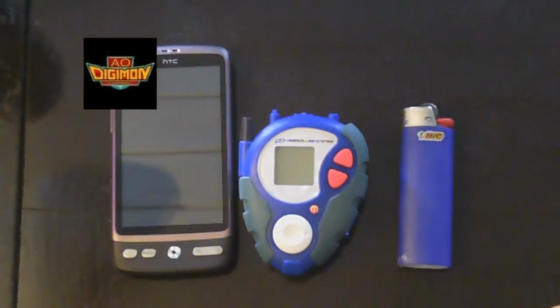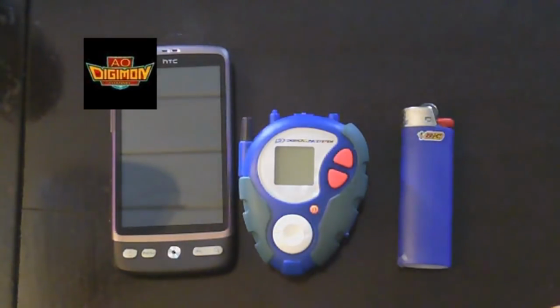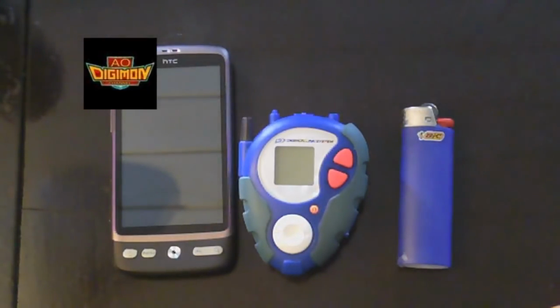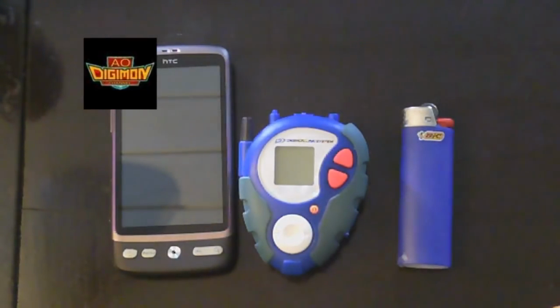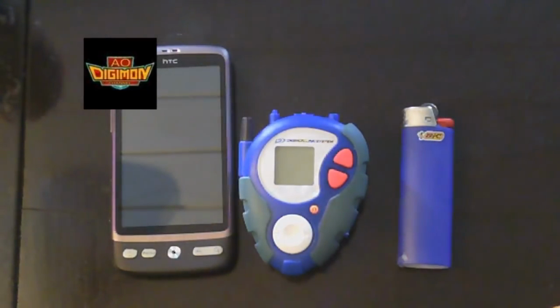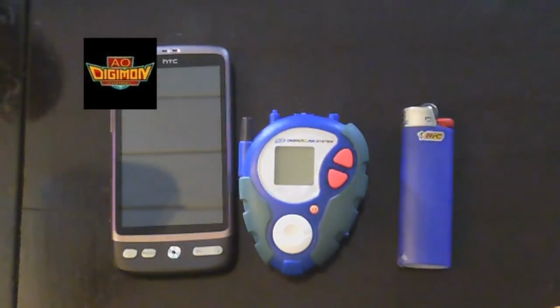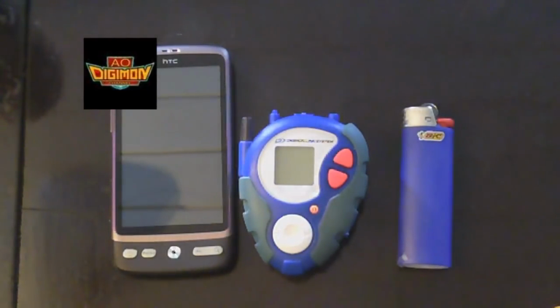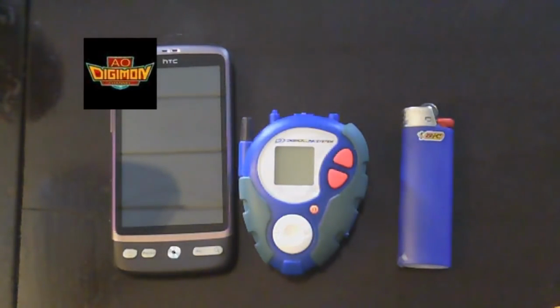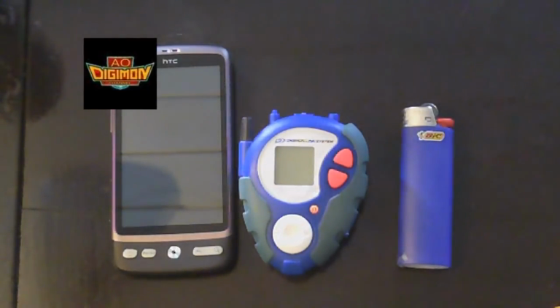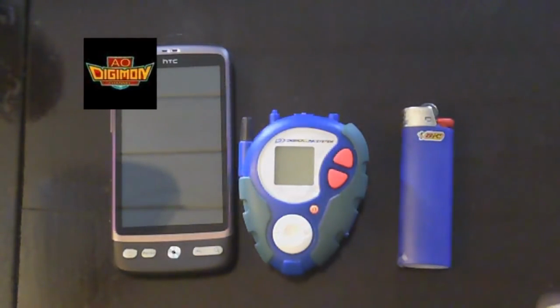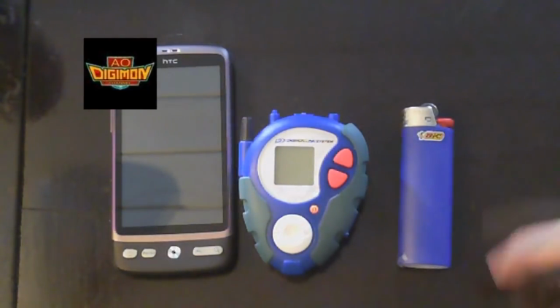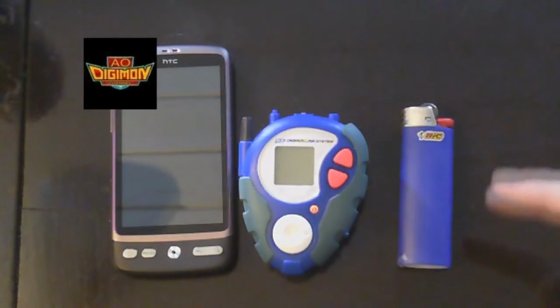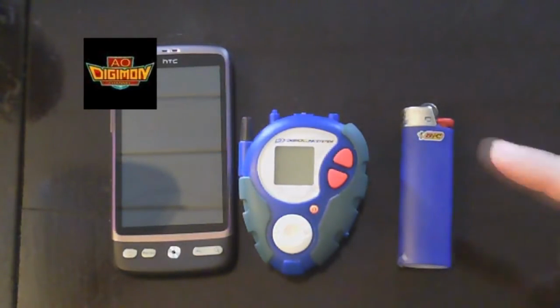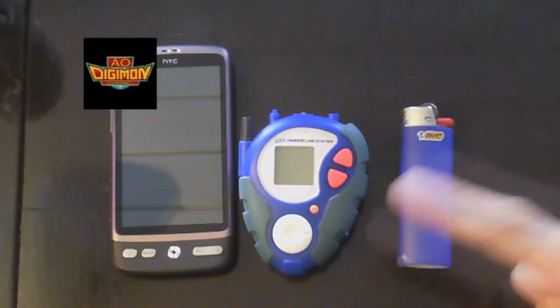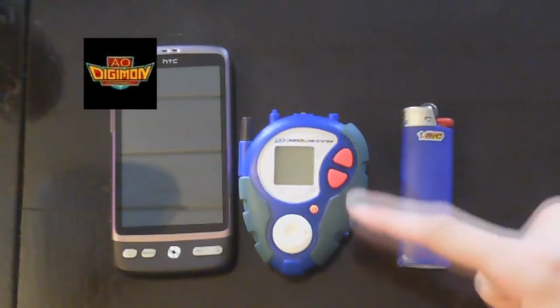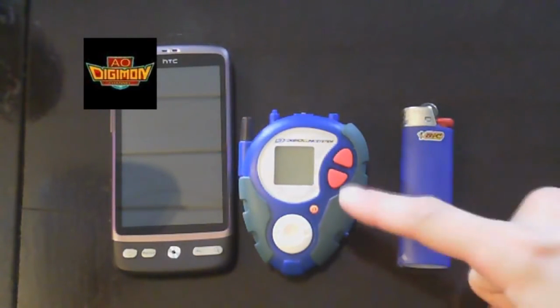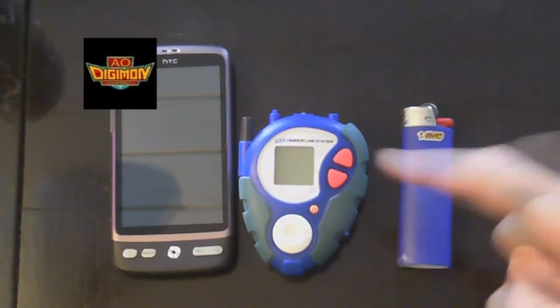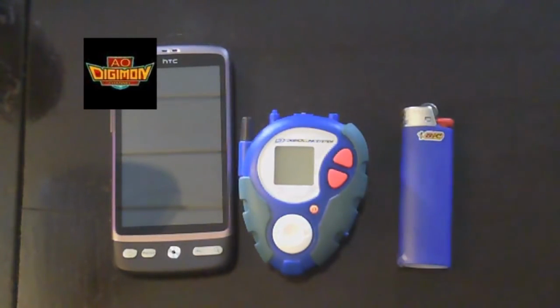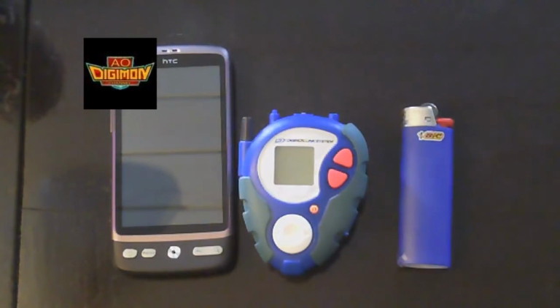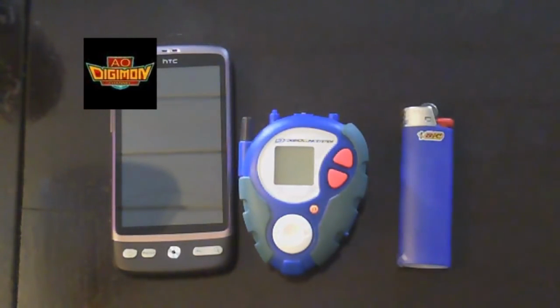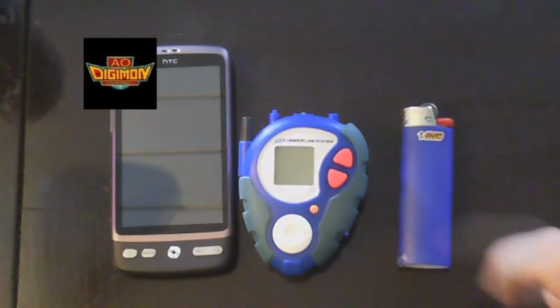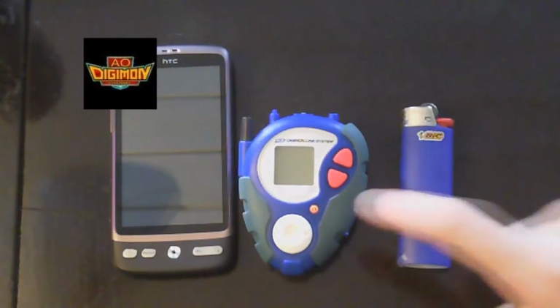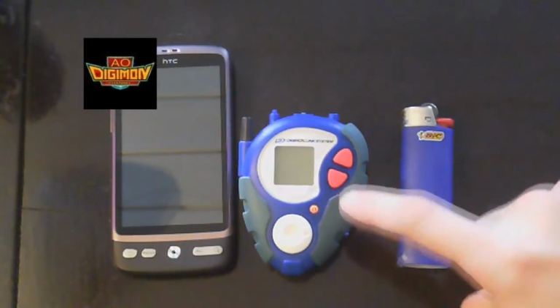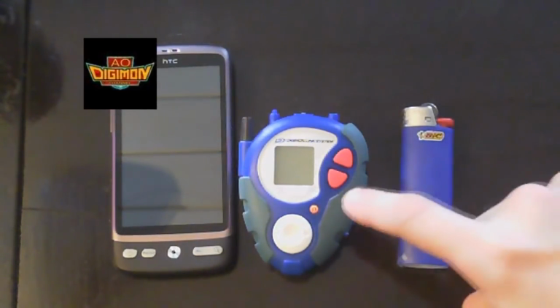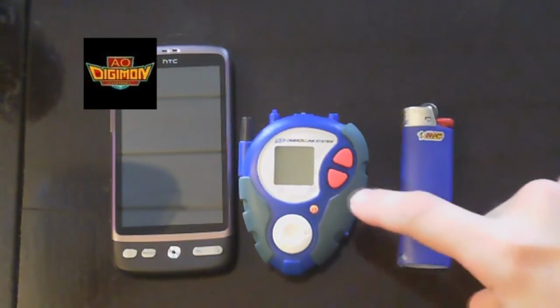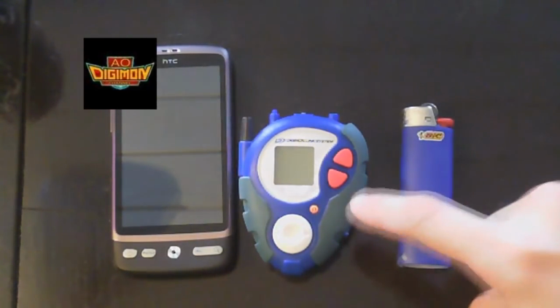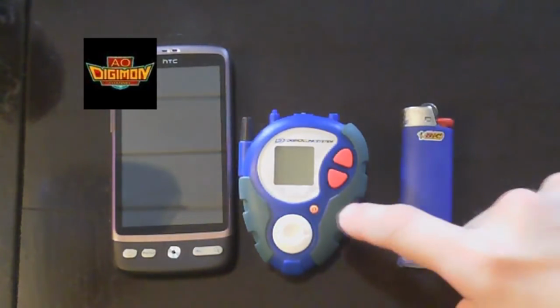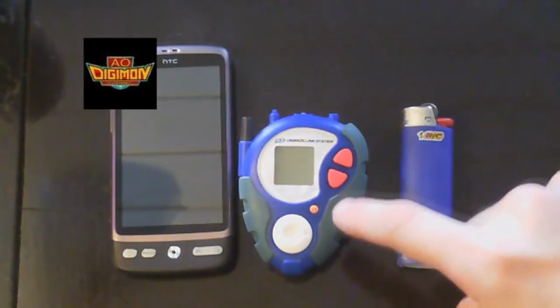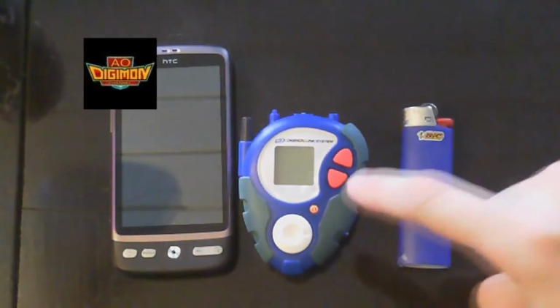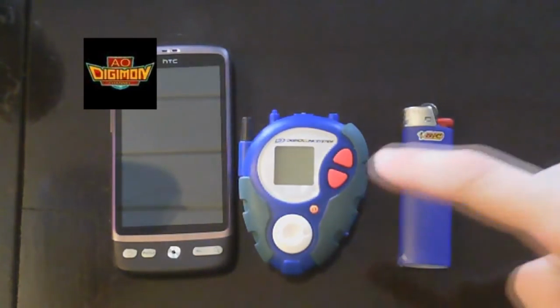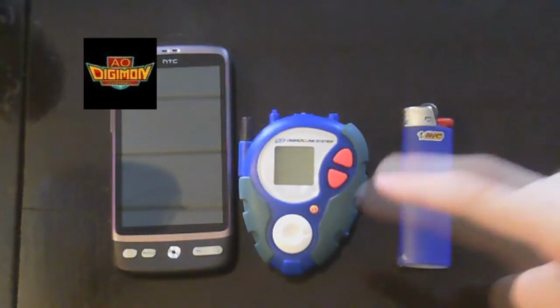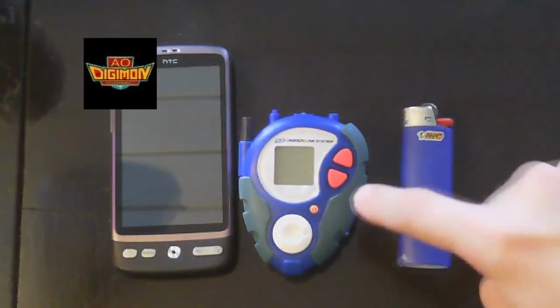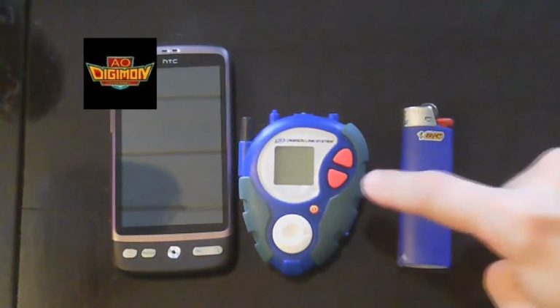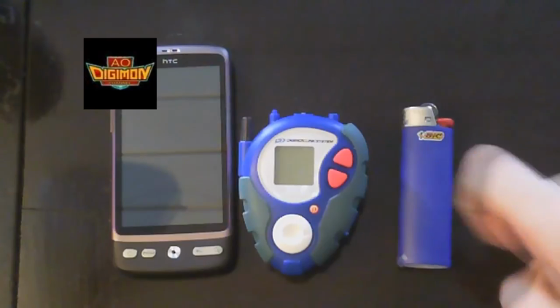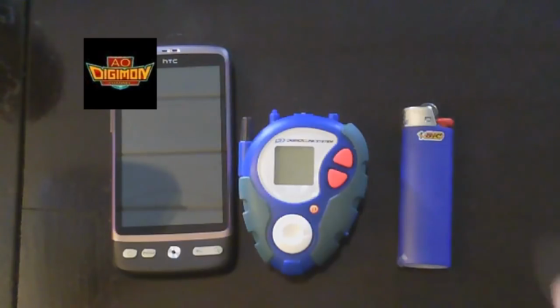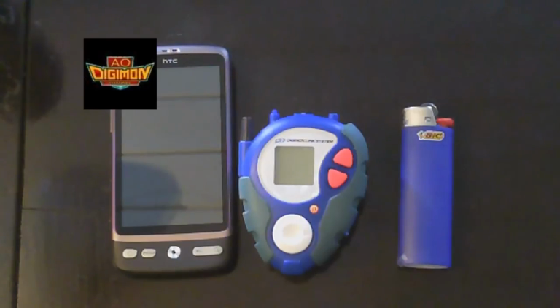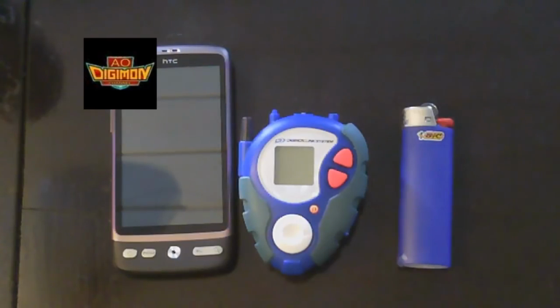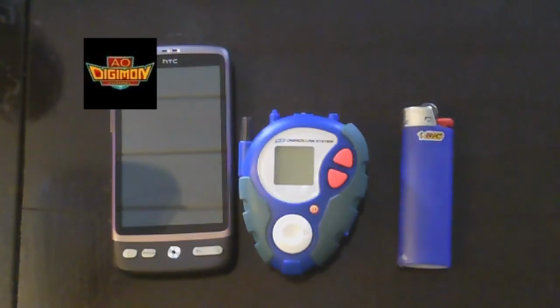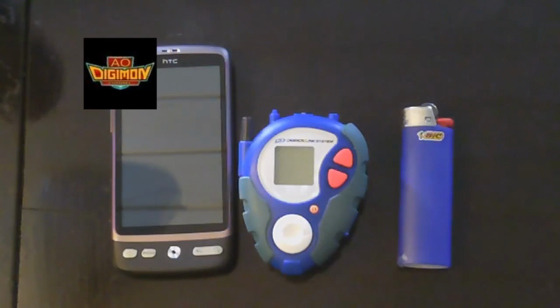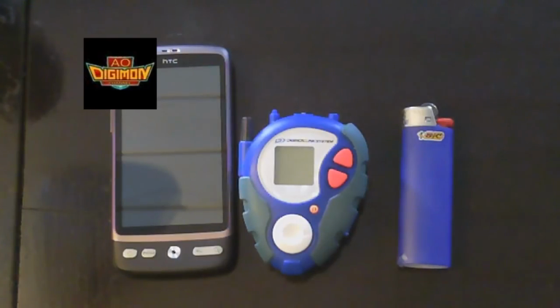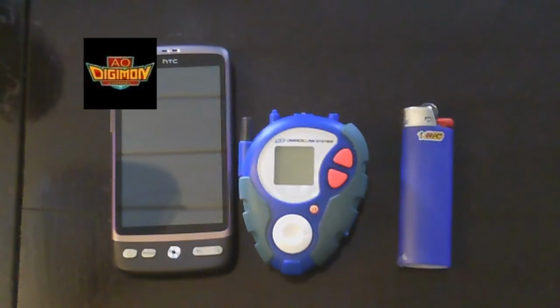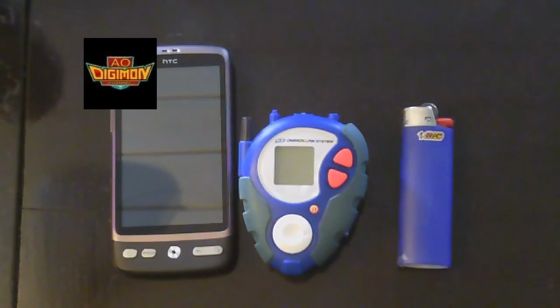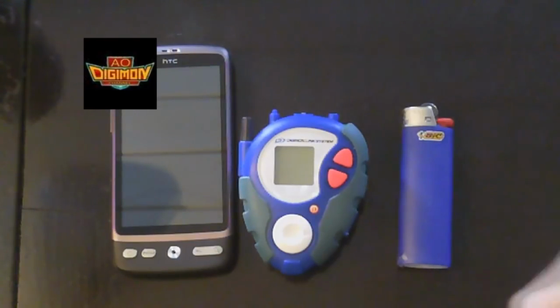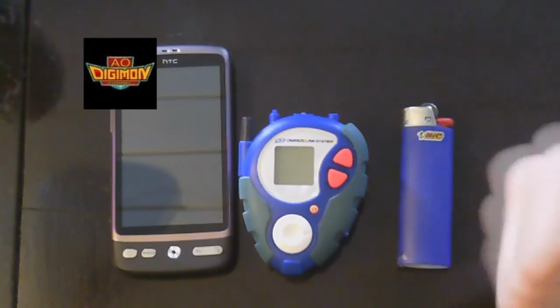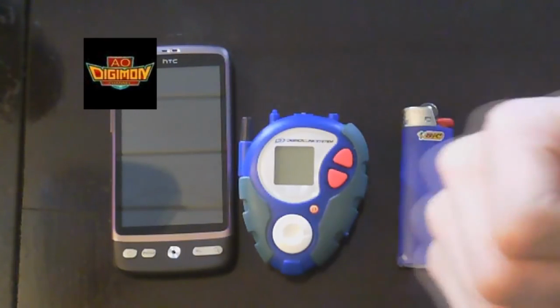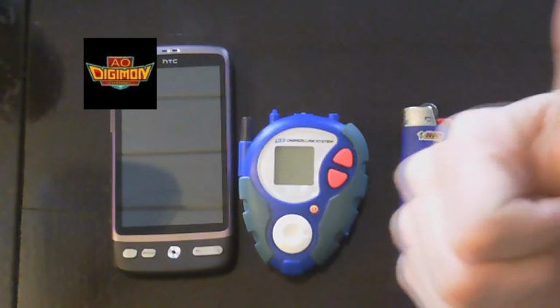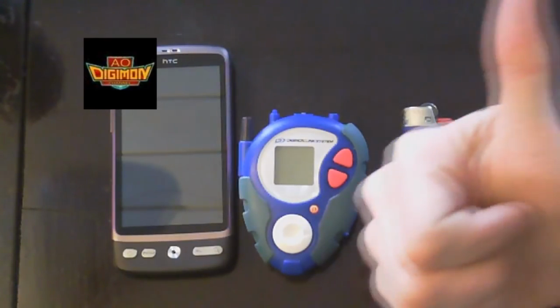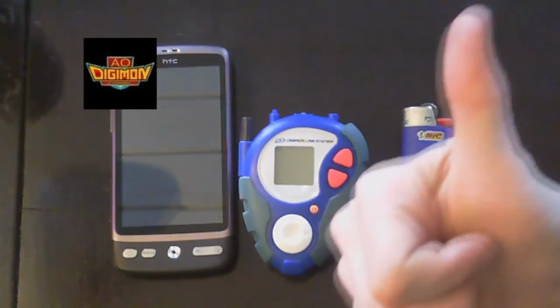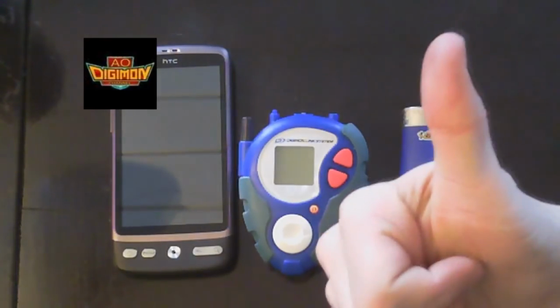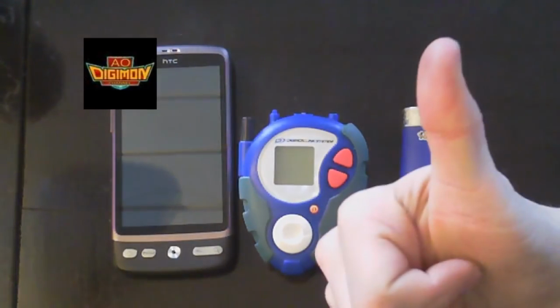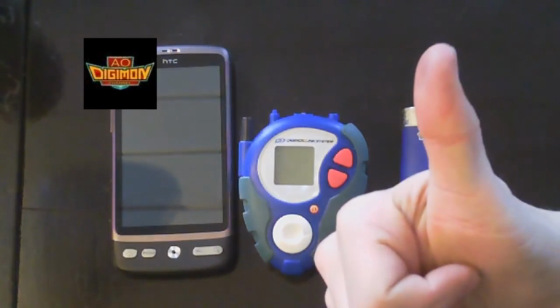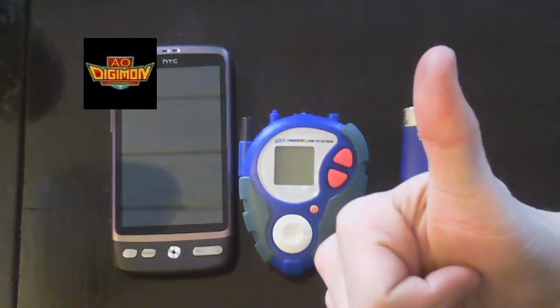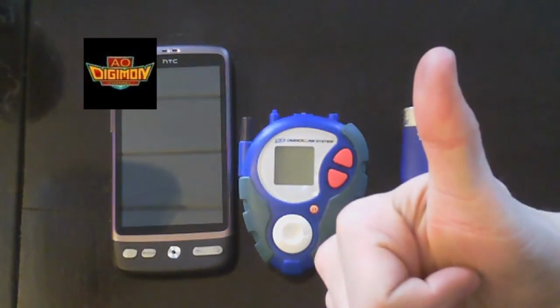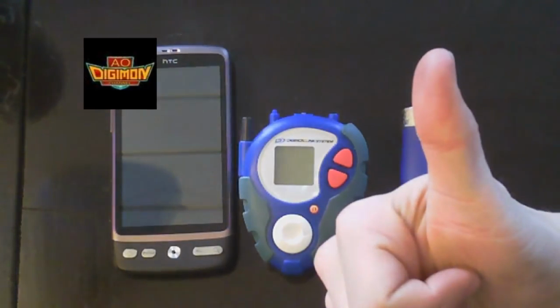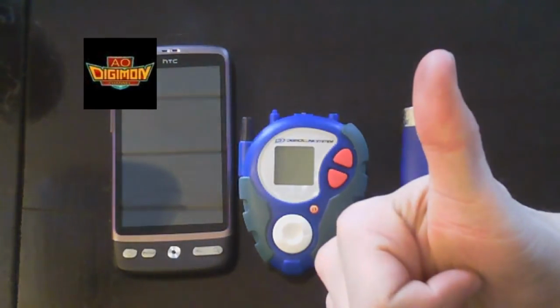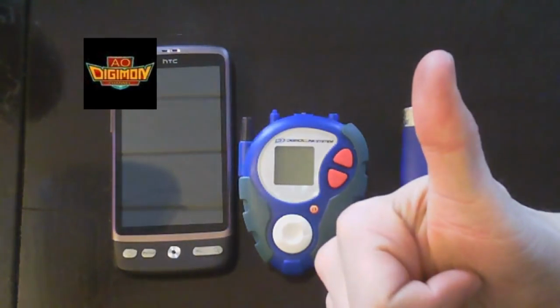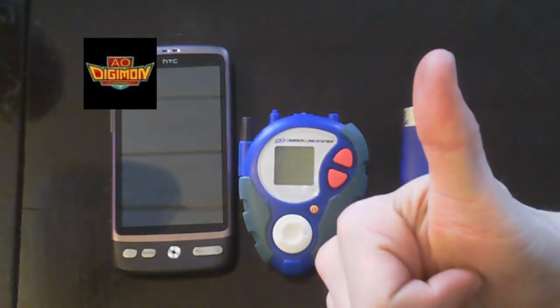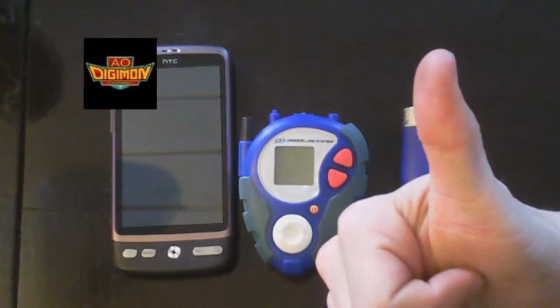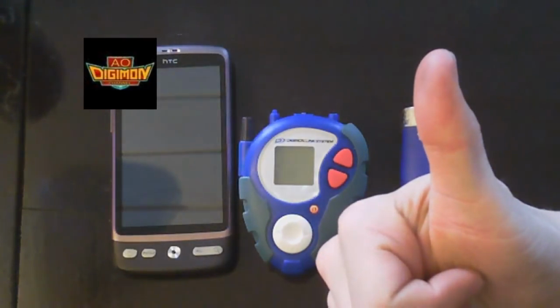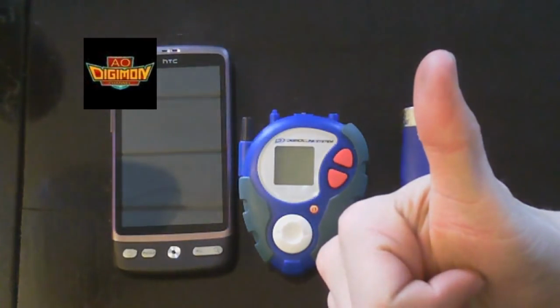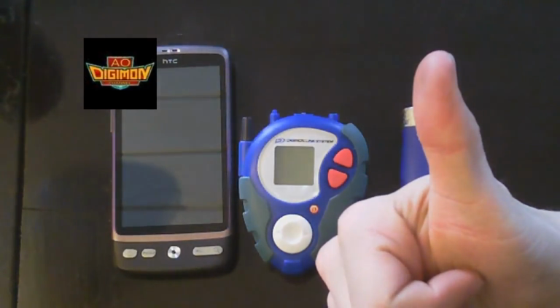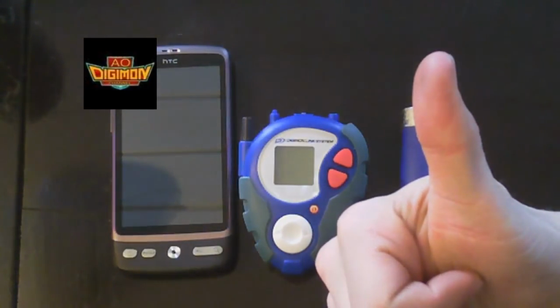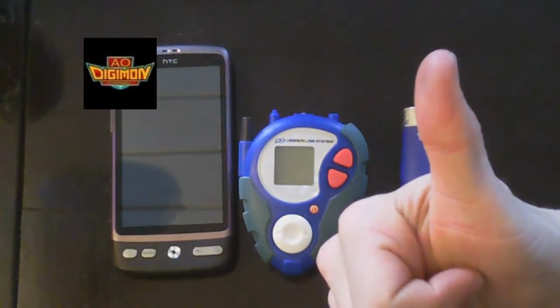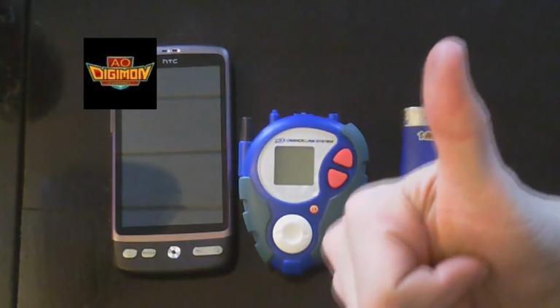If you enjoy Digivices, buy this one. This is my favorite of all of them. Until next time, Digimon fans — see you later, alligators.